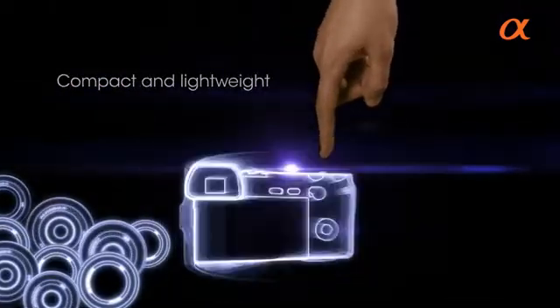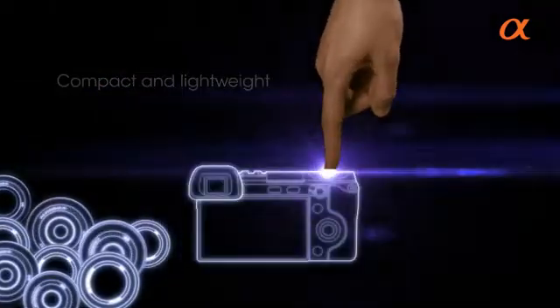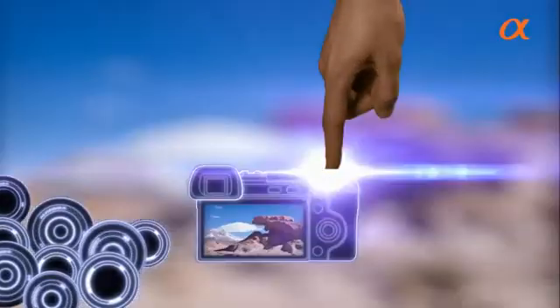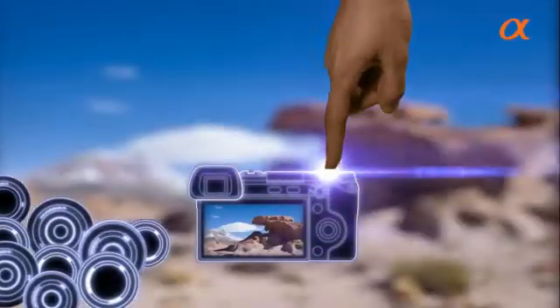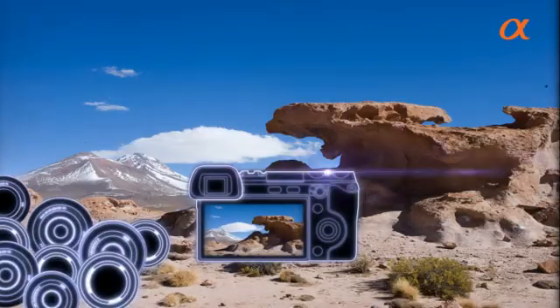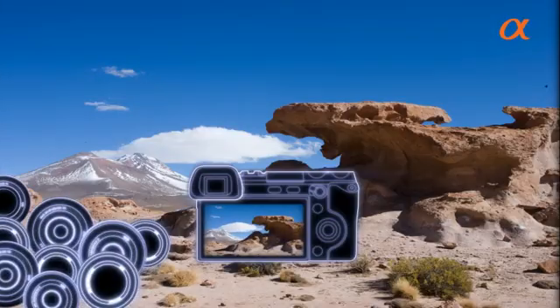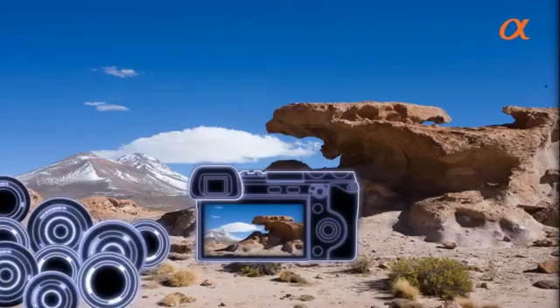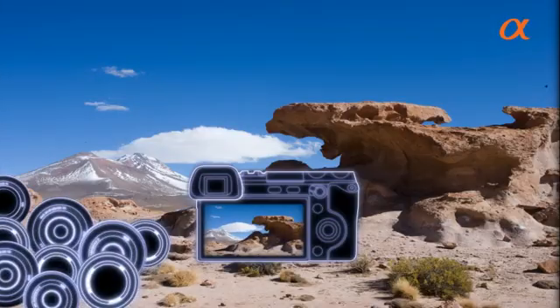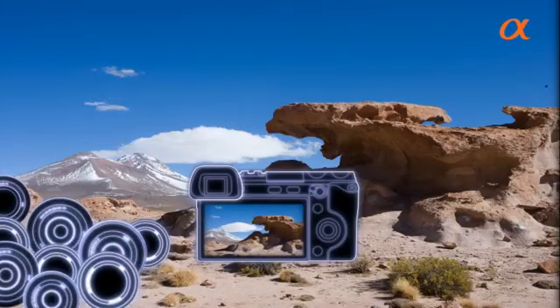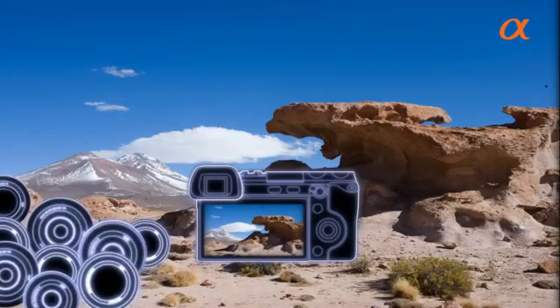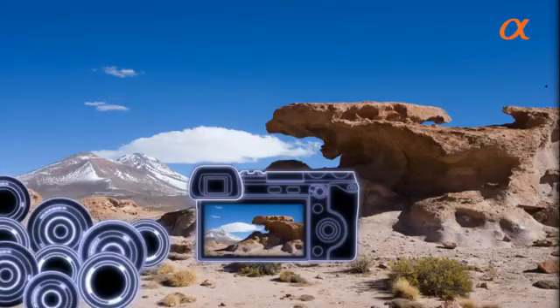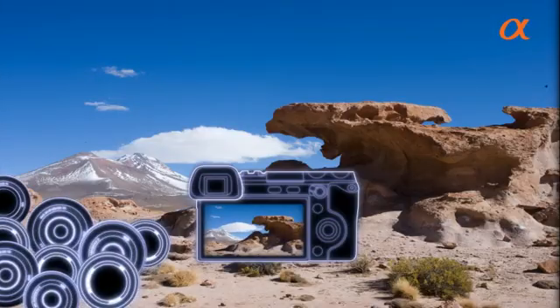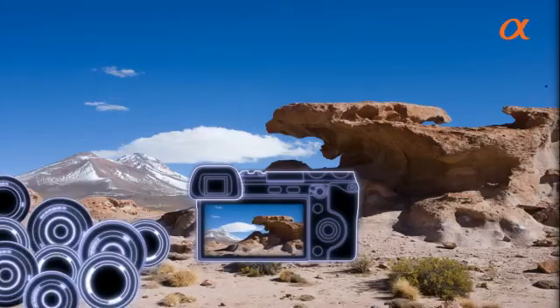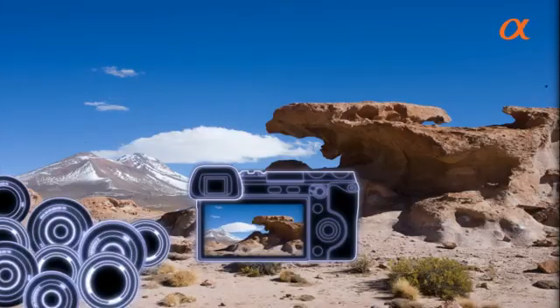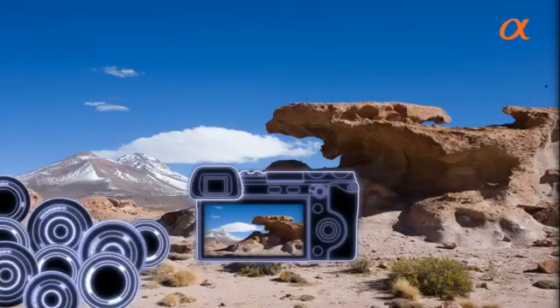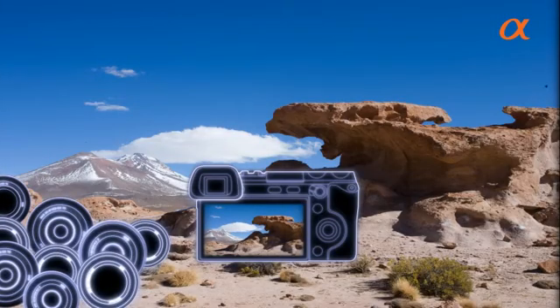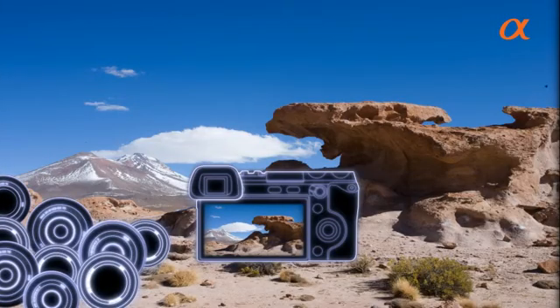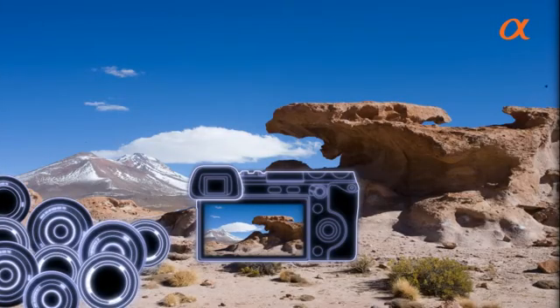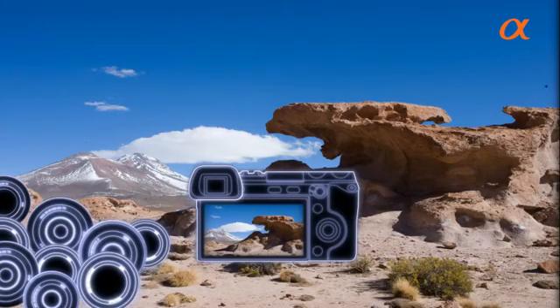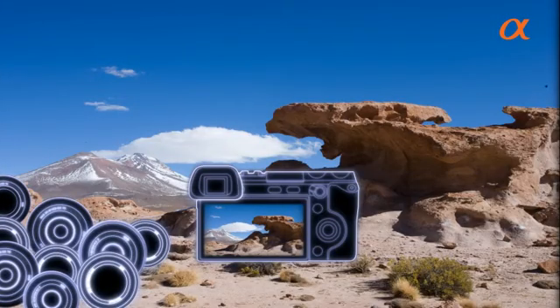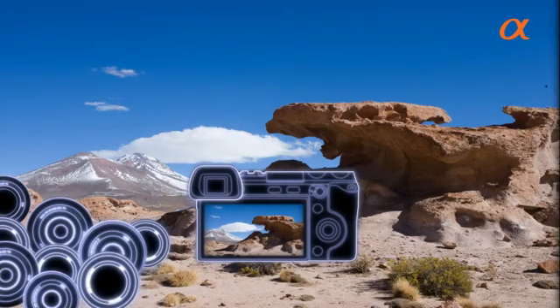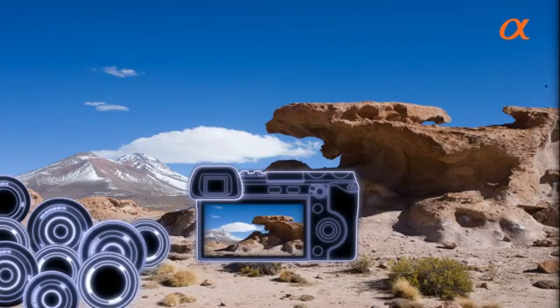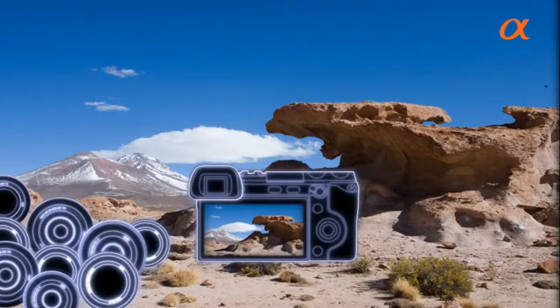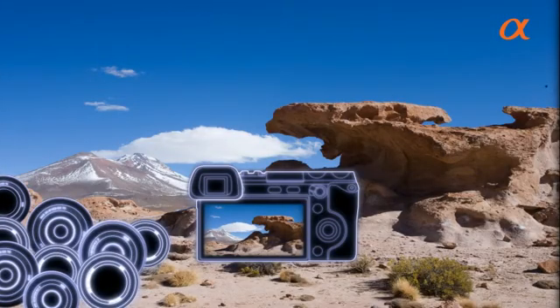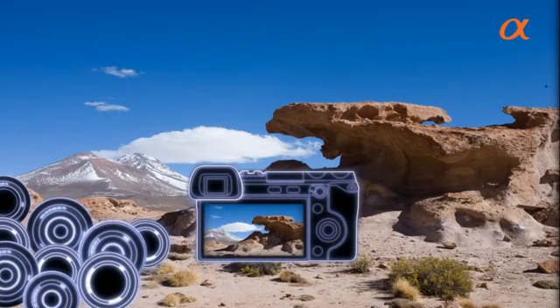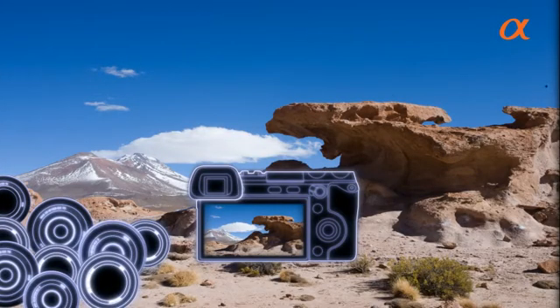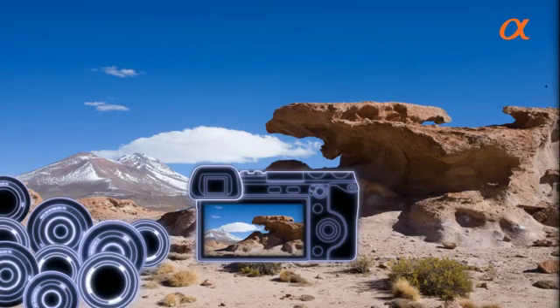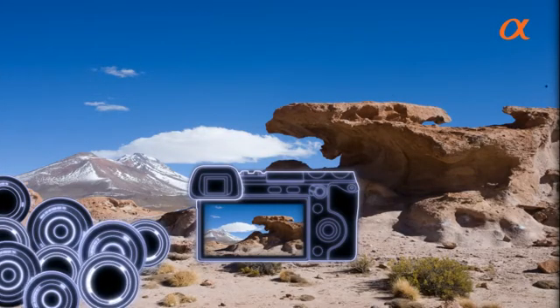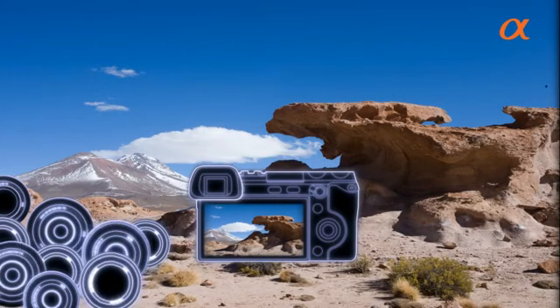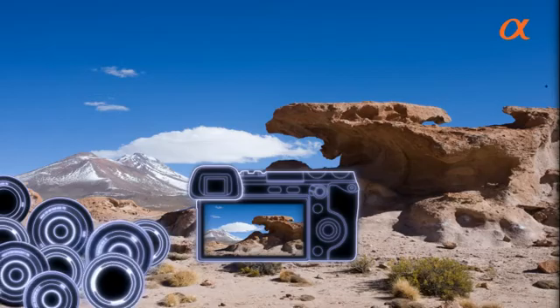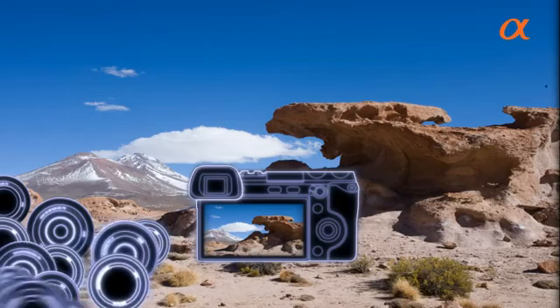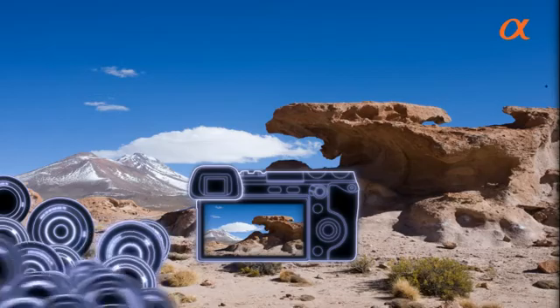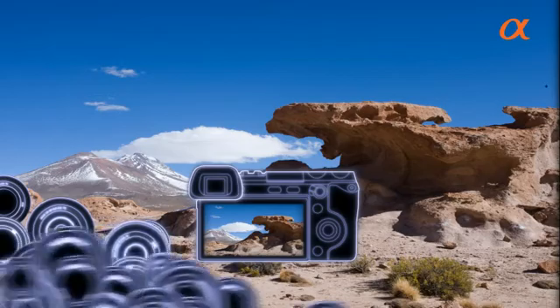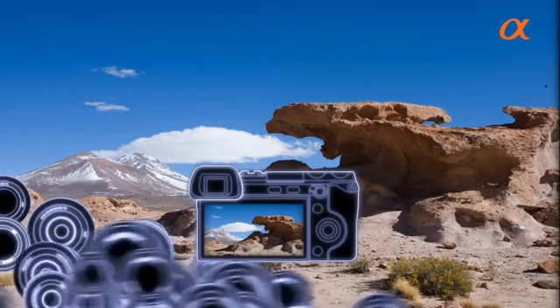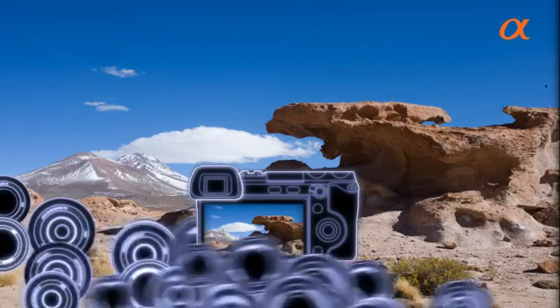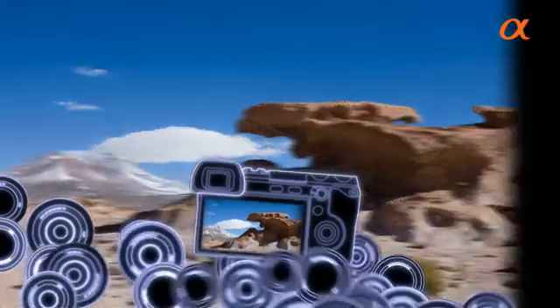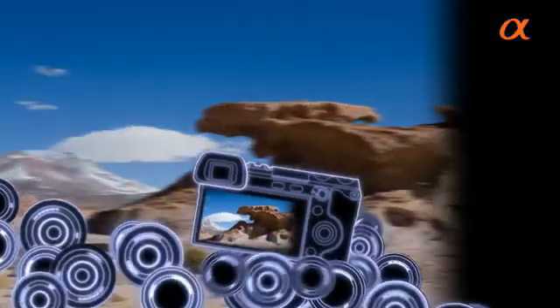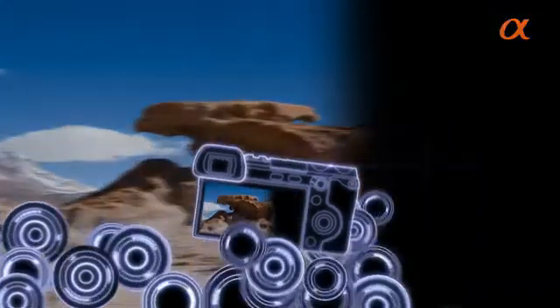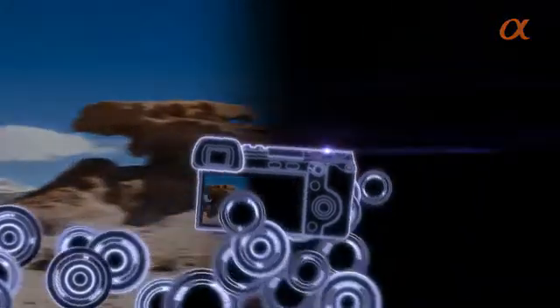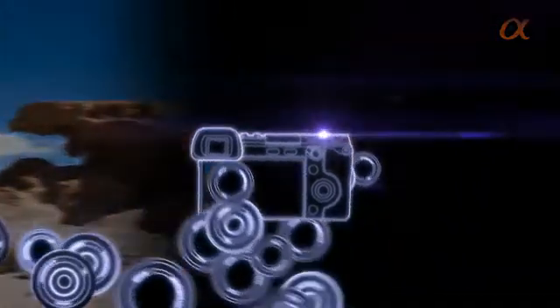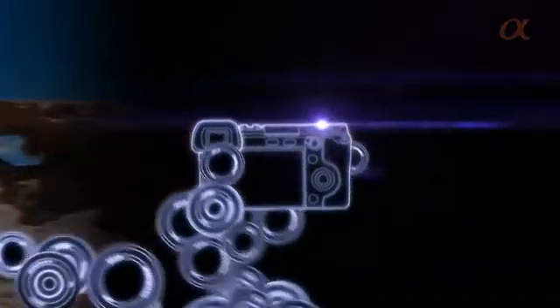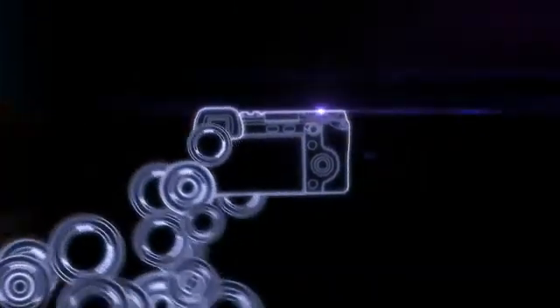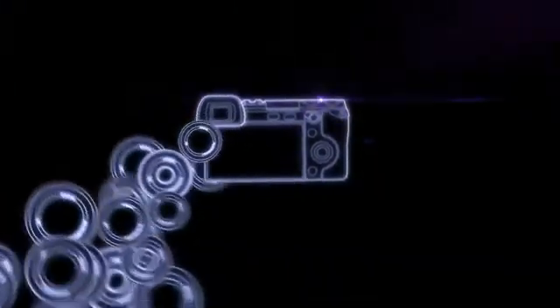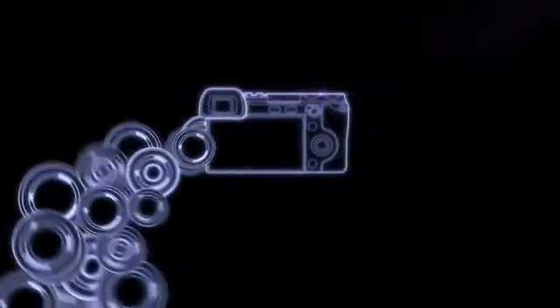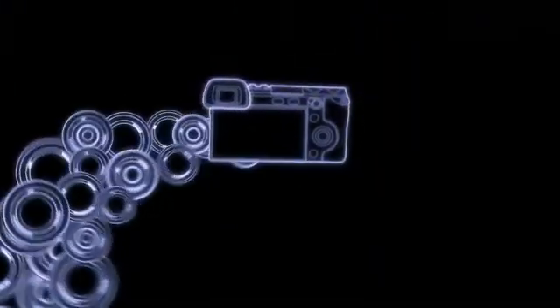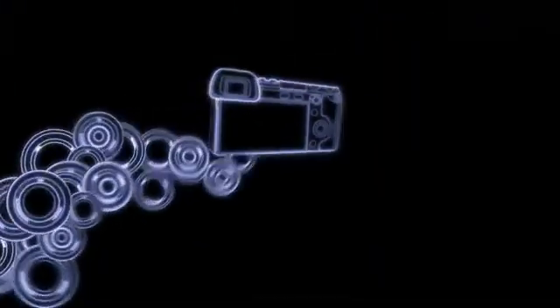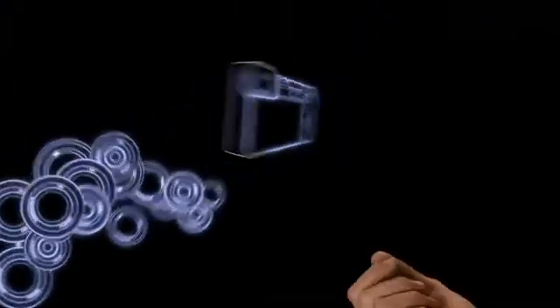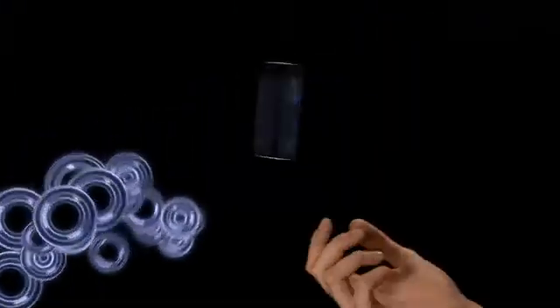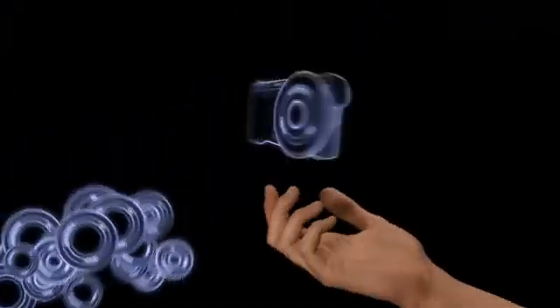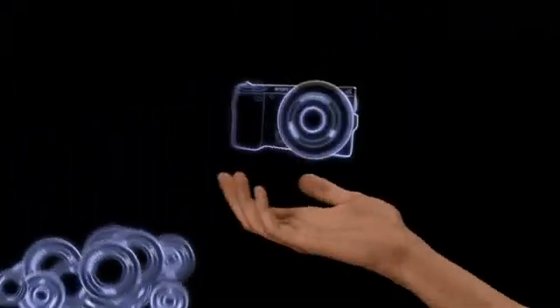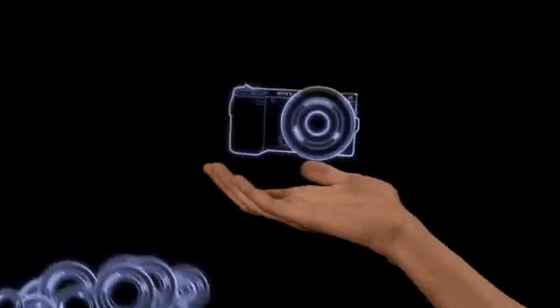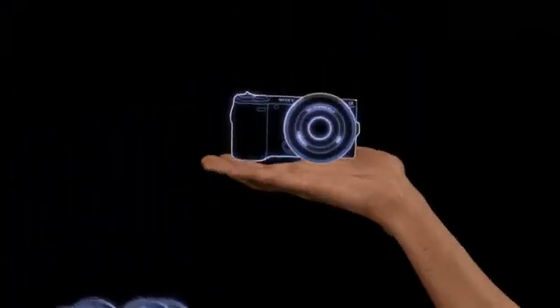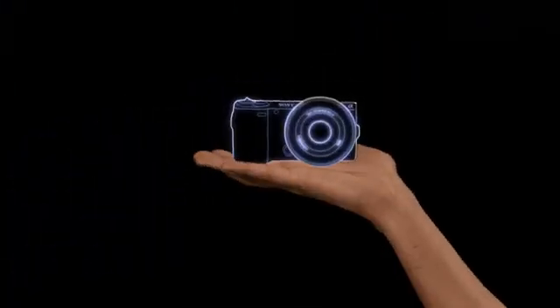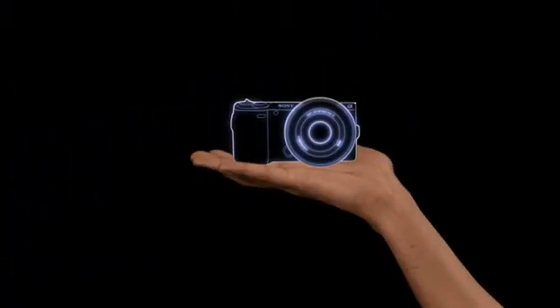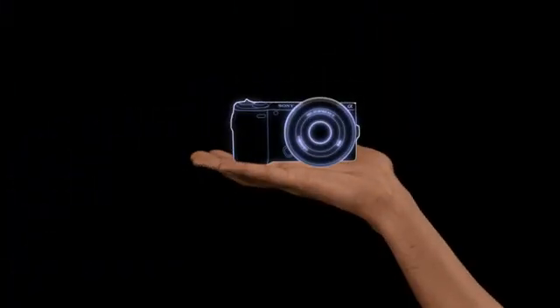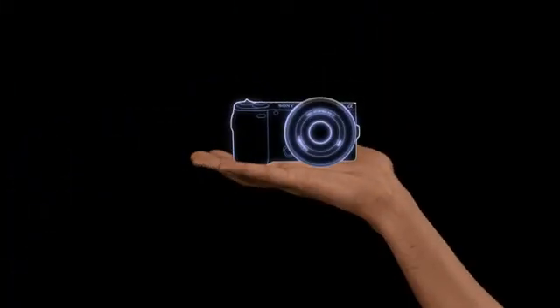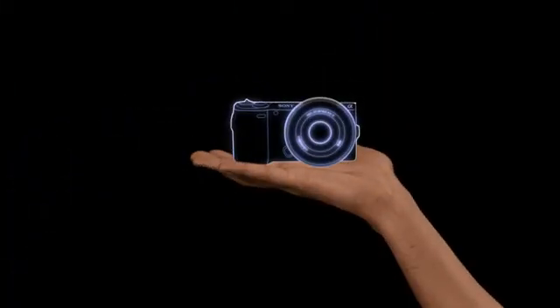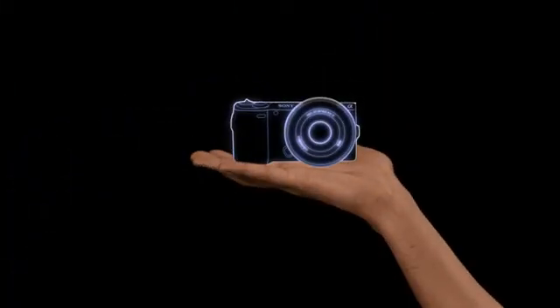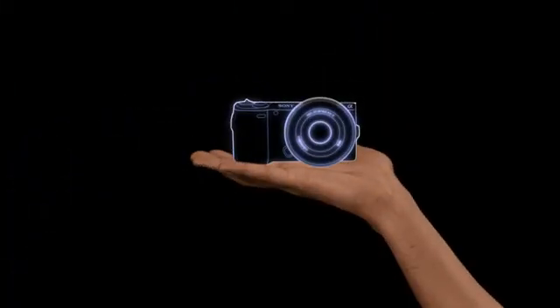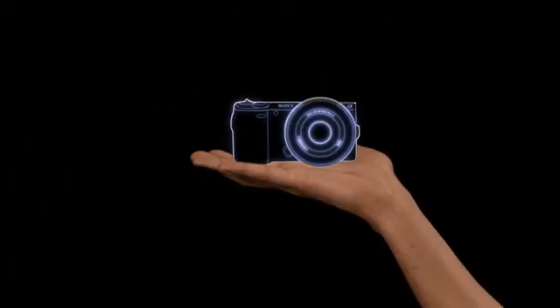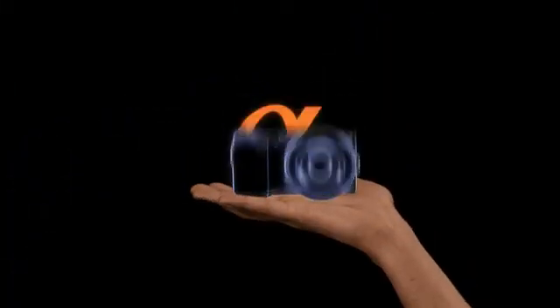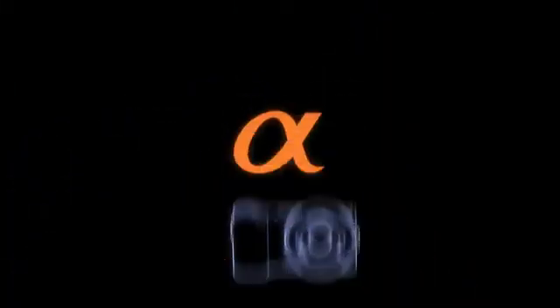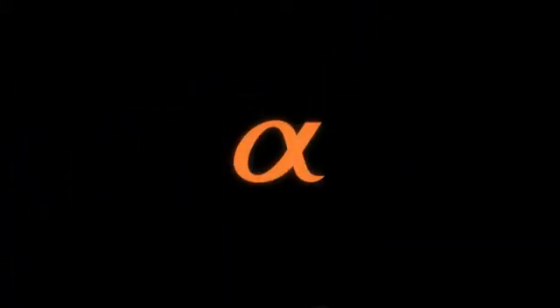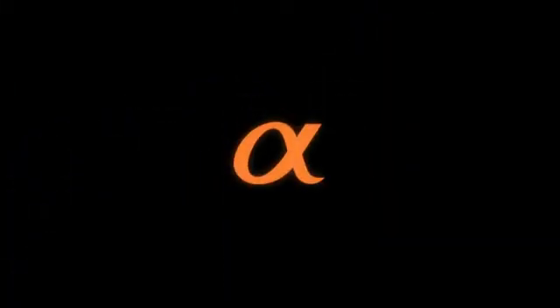Get carried away. The Sony NEX is so light and so small, you could take it anywhere.